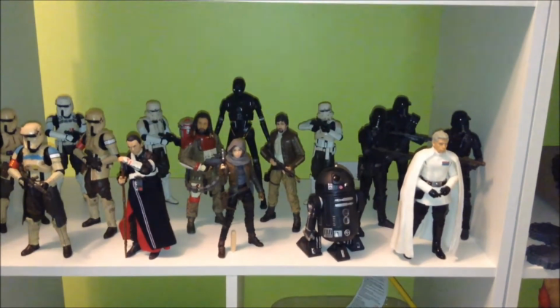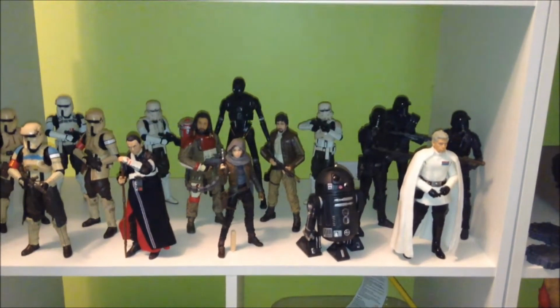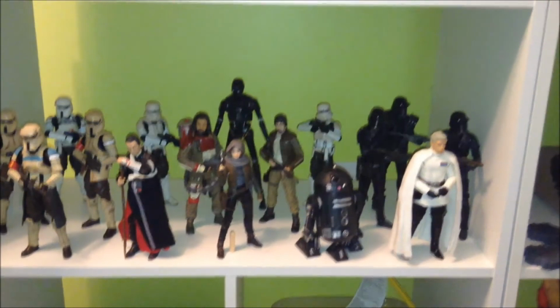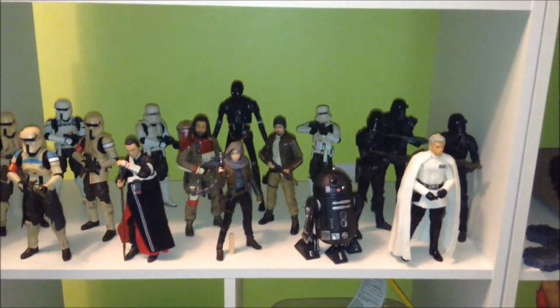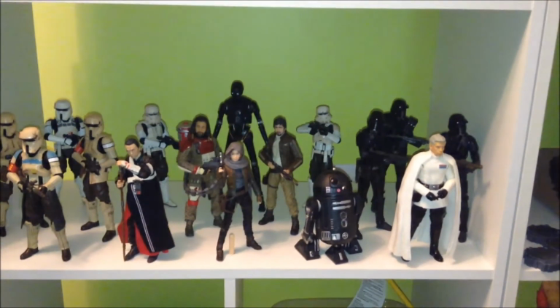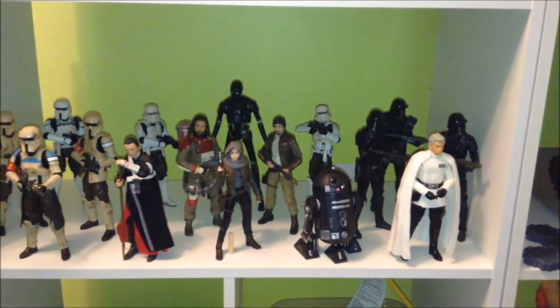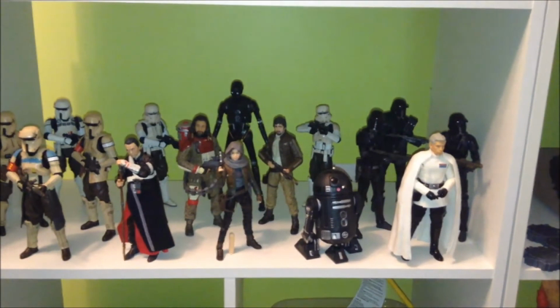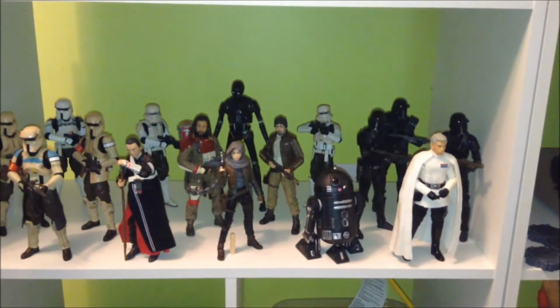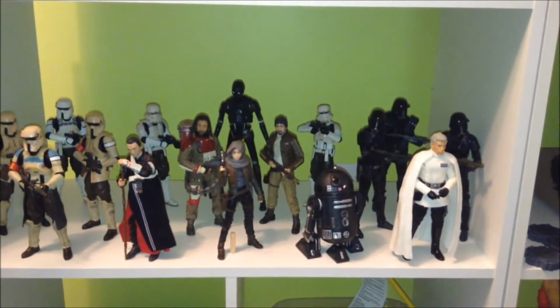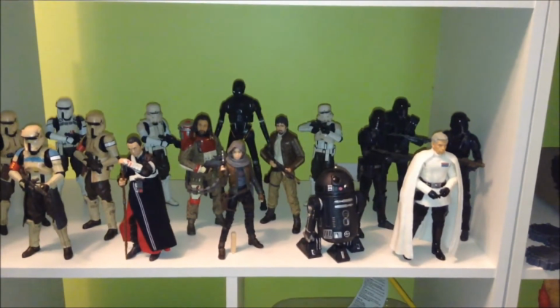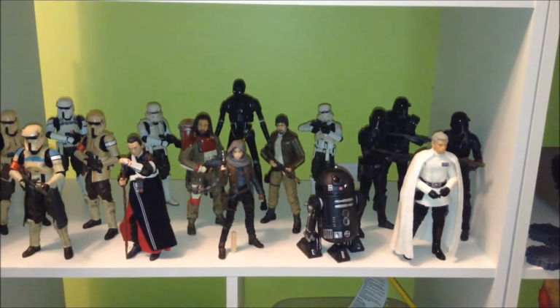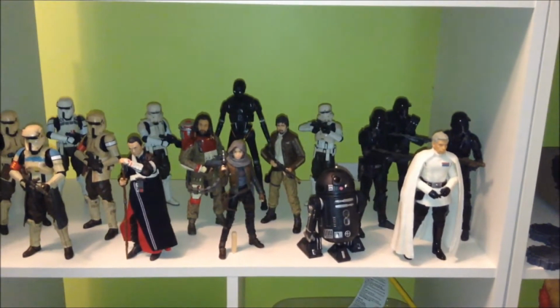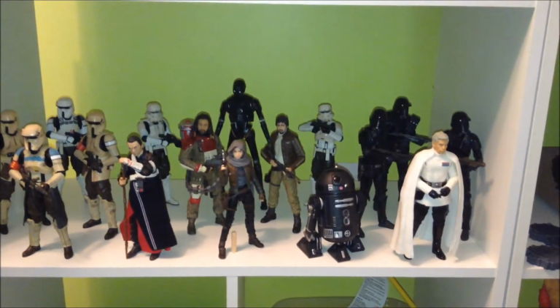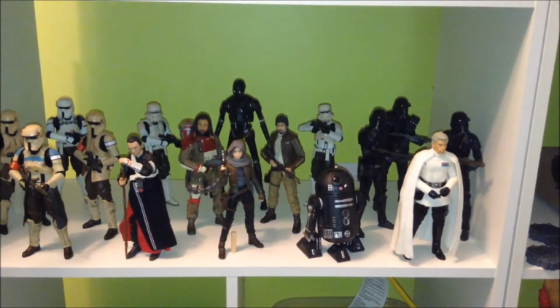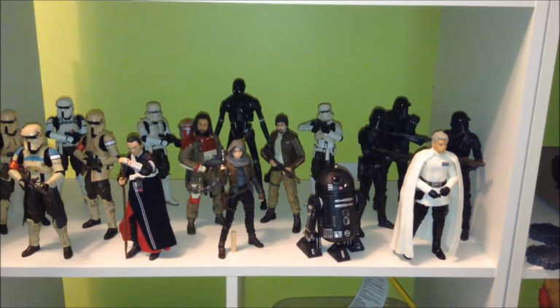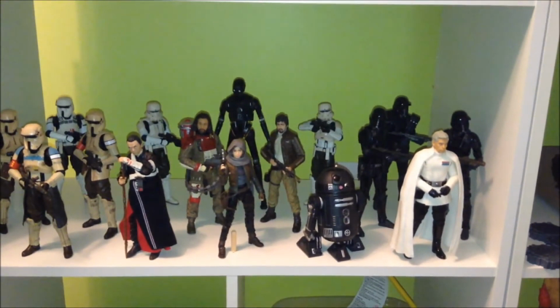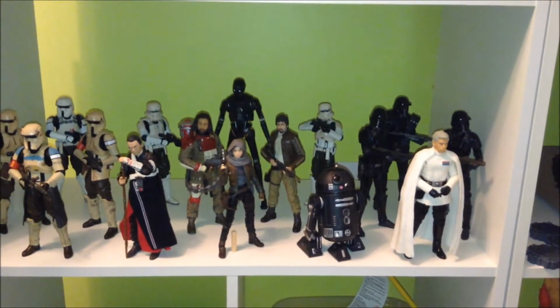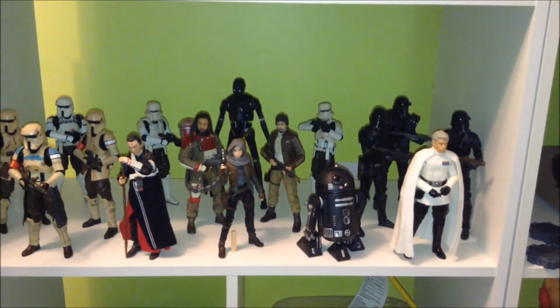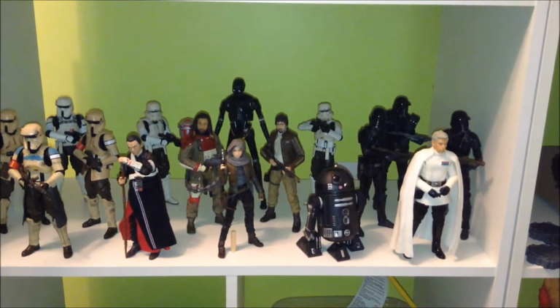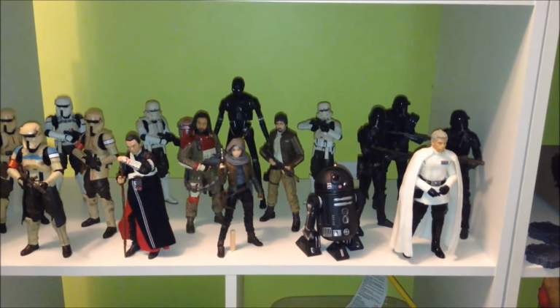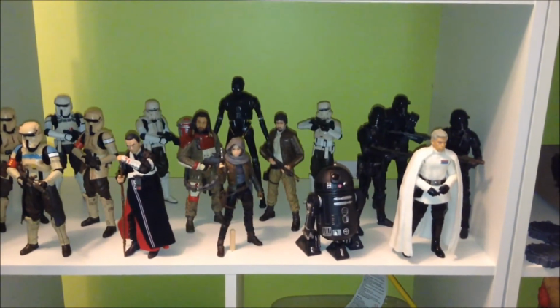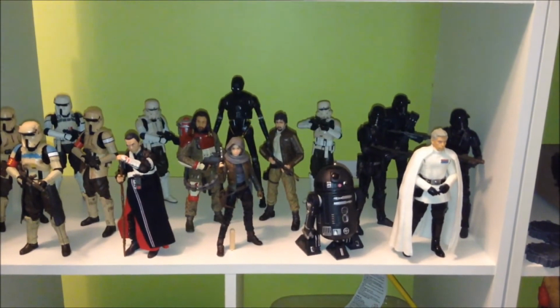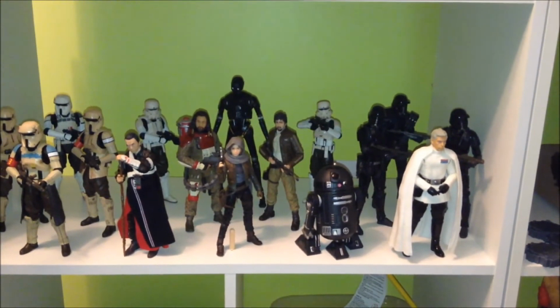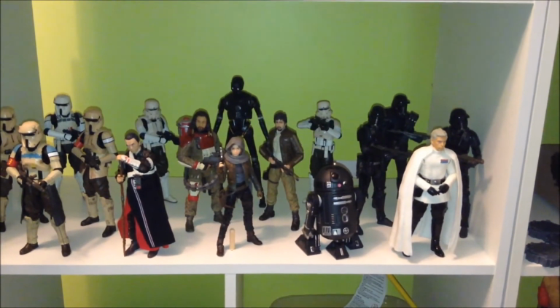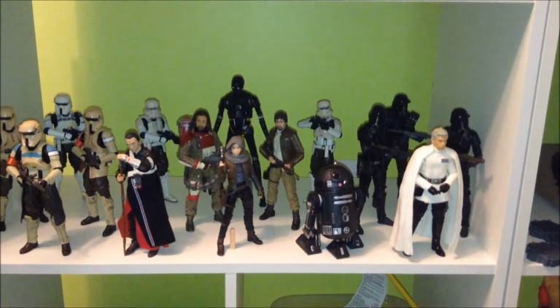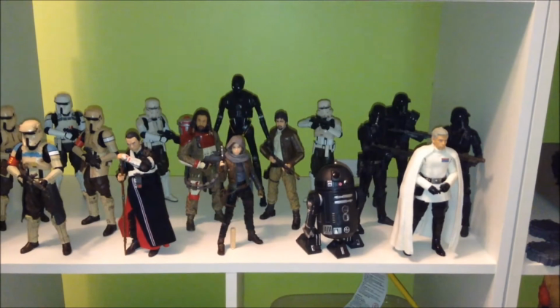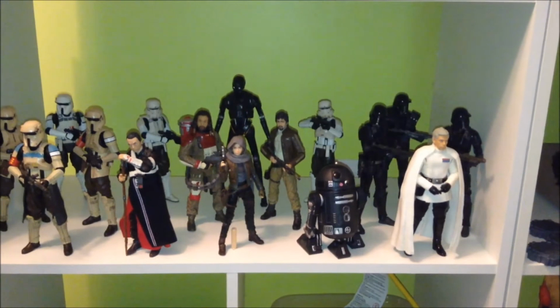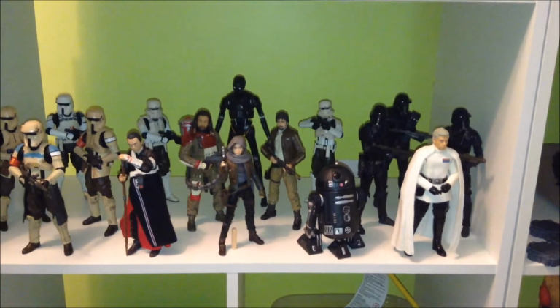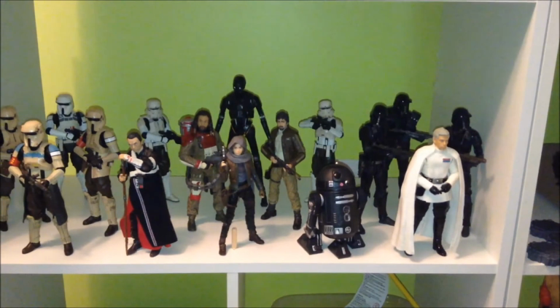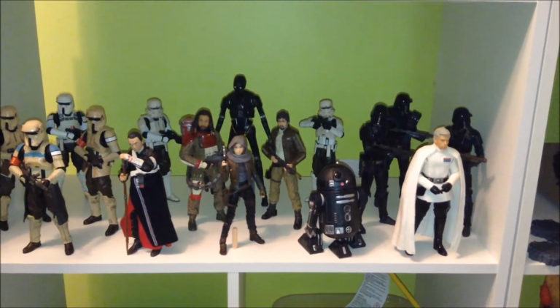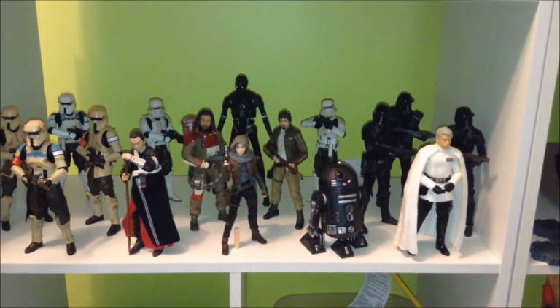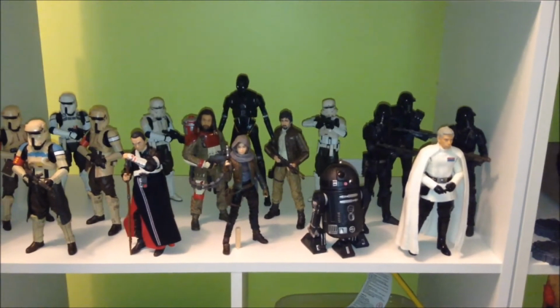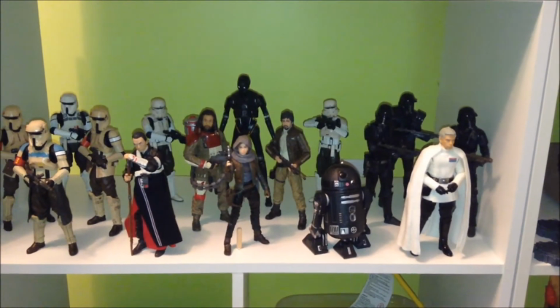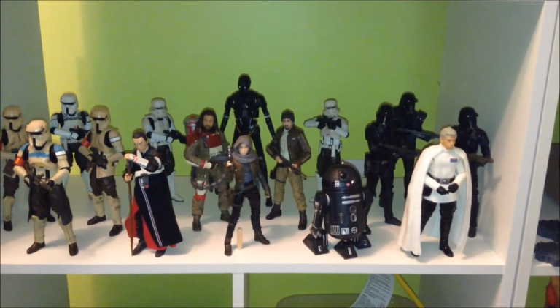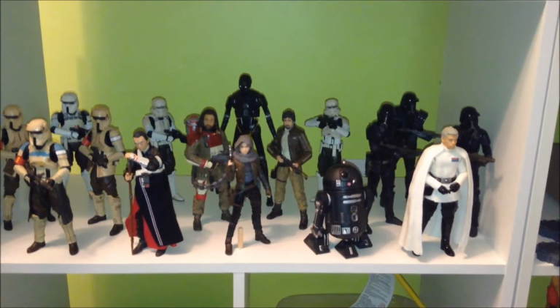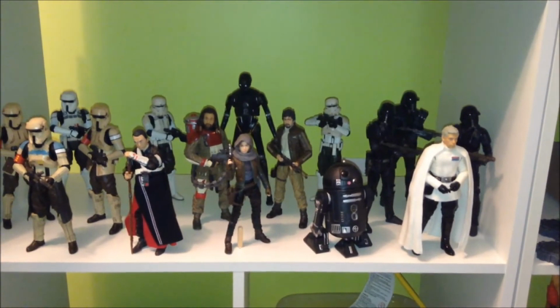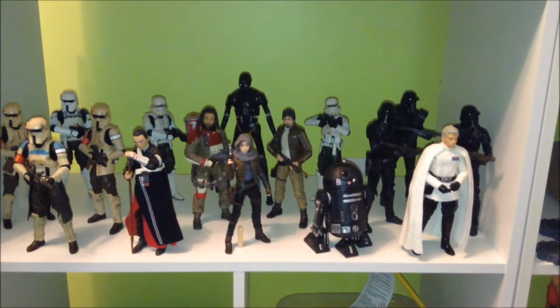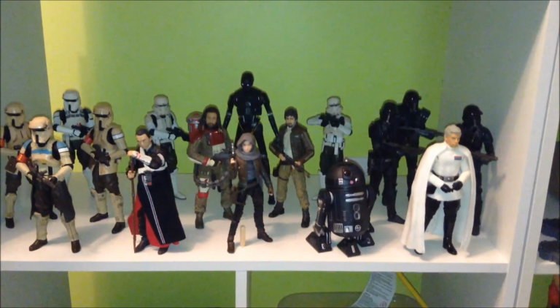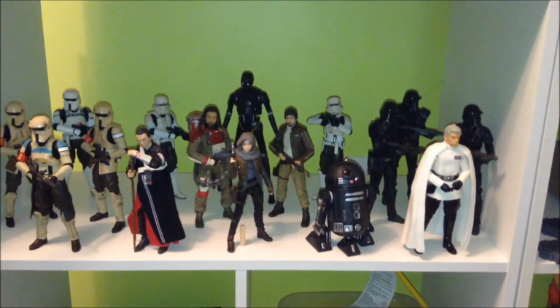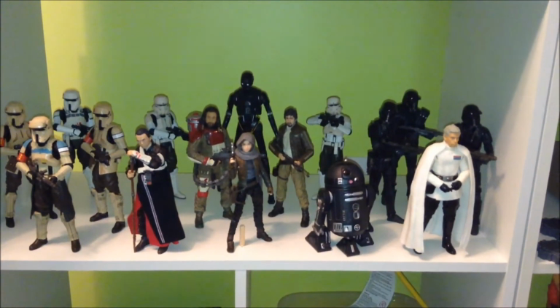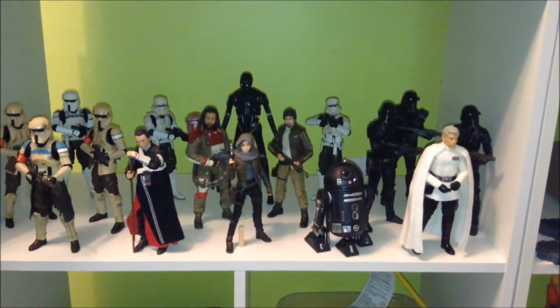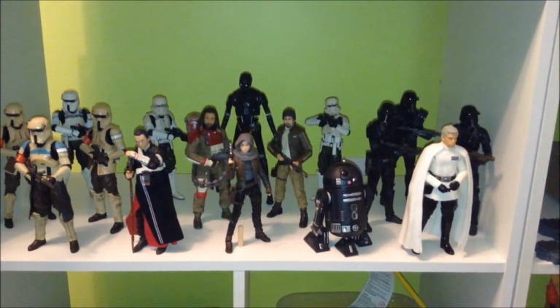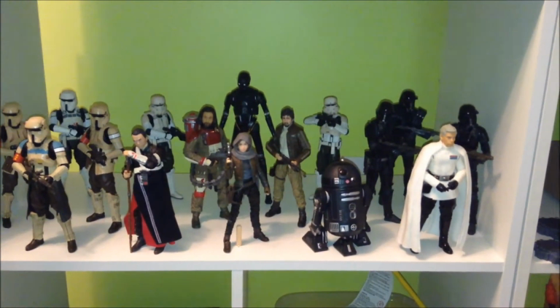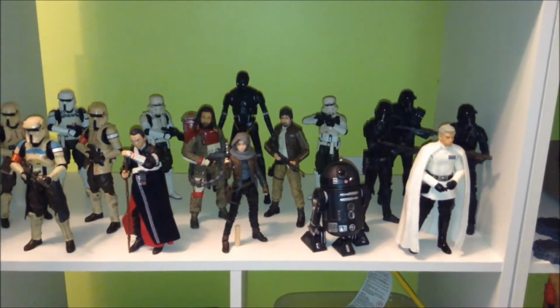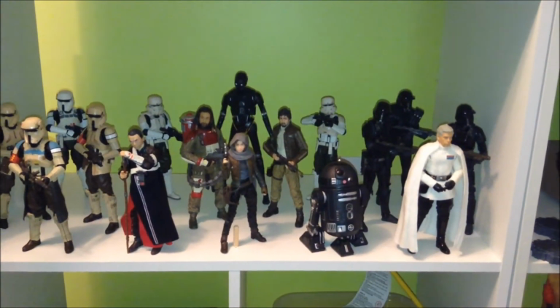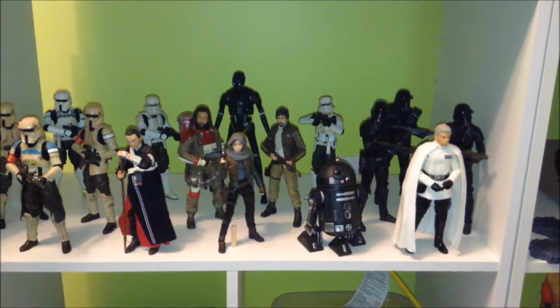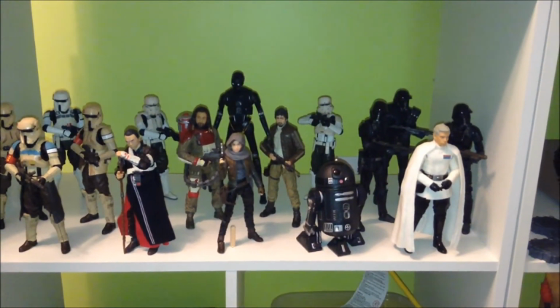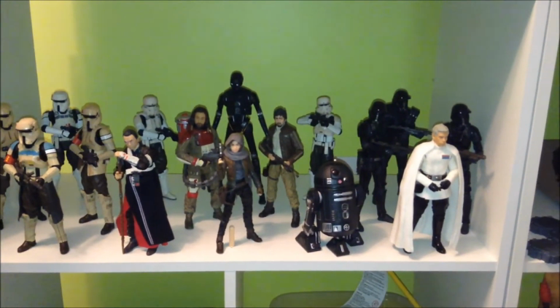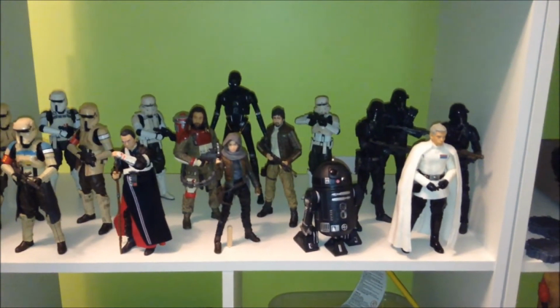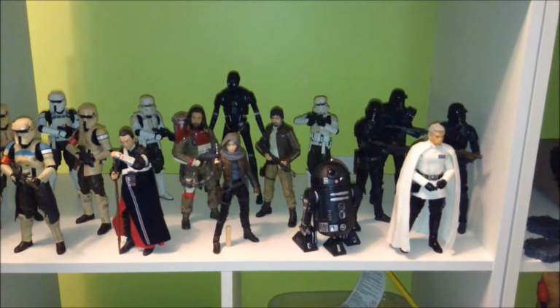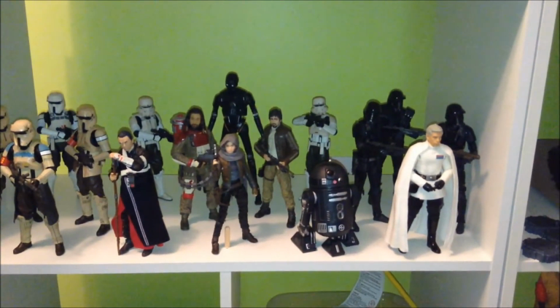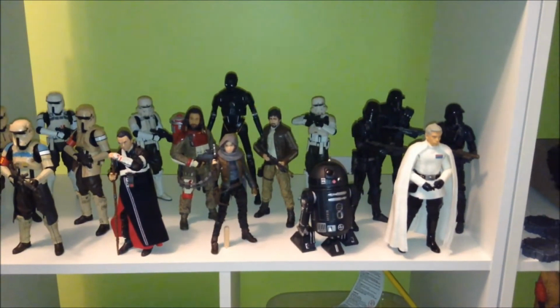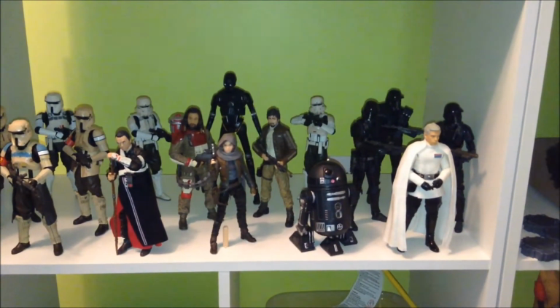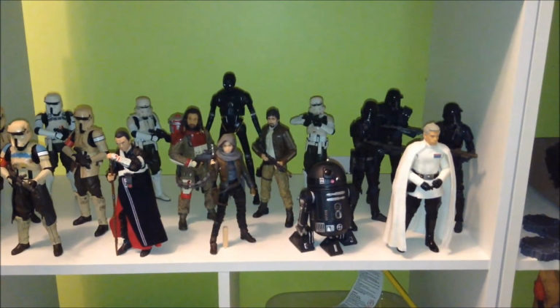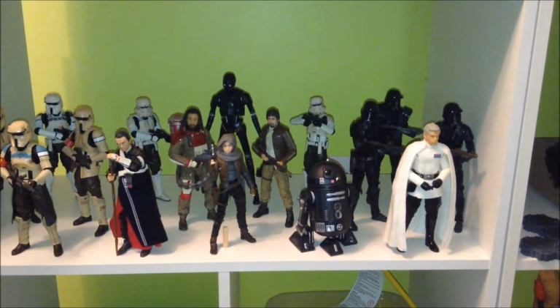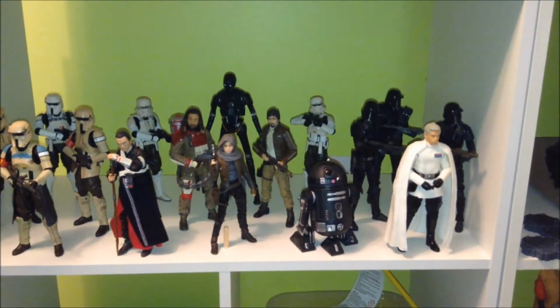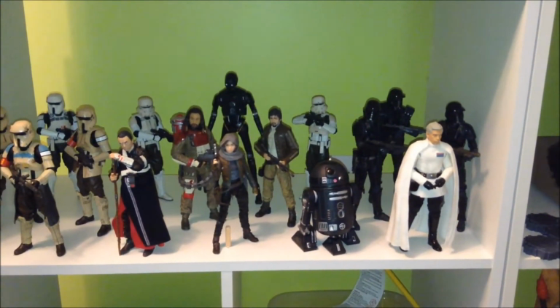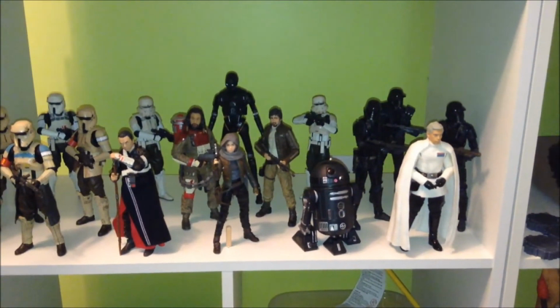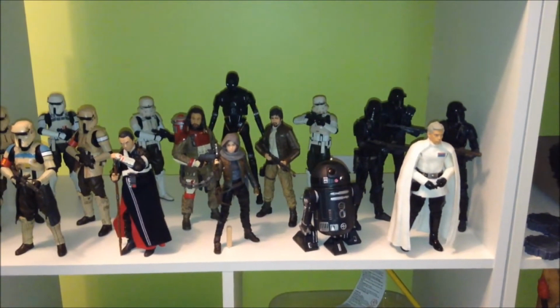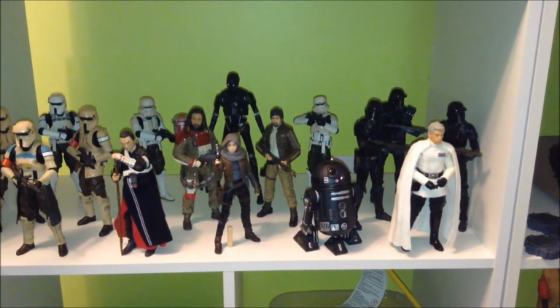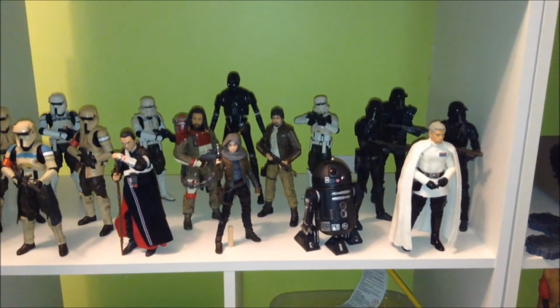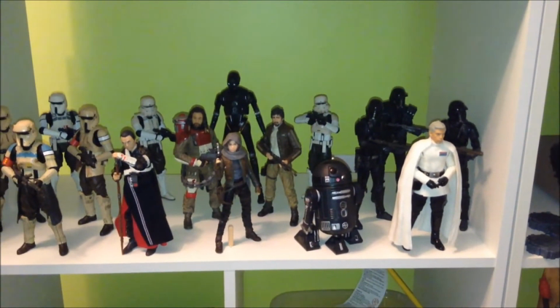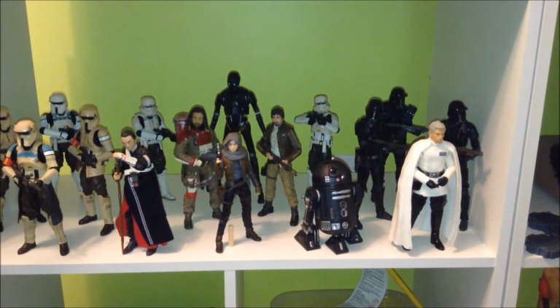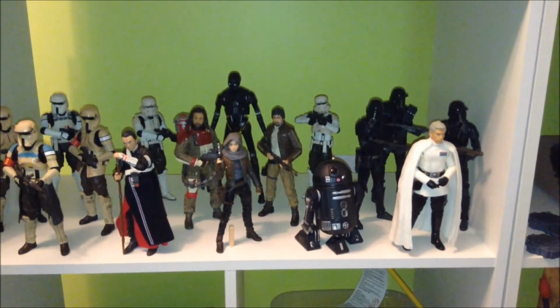So doing a little bit of rearranging, making space. One of the shelves I updated is my Rogue One shelf.